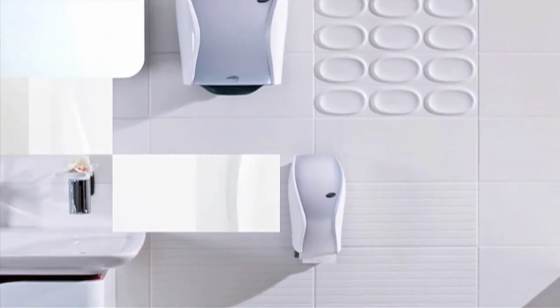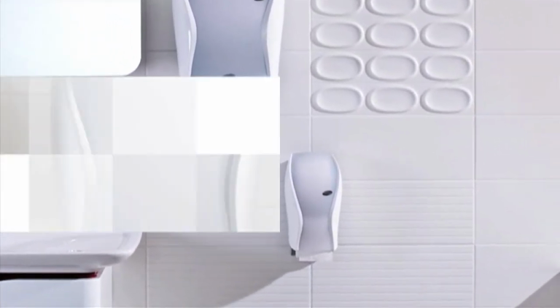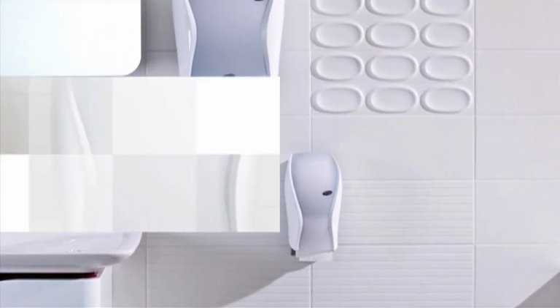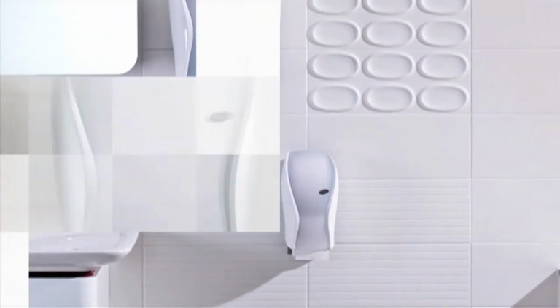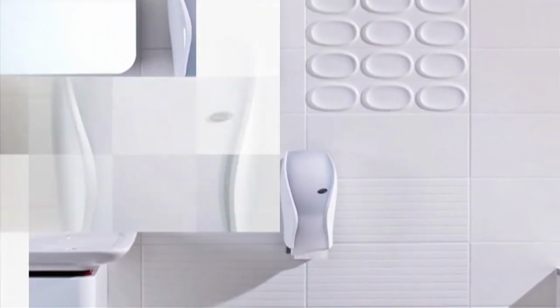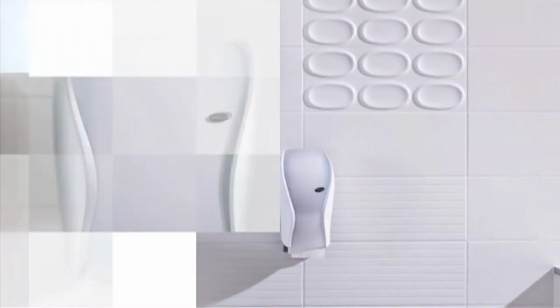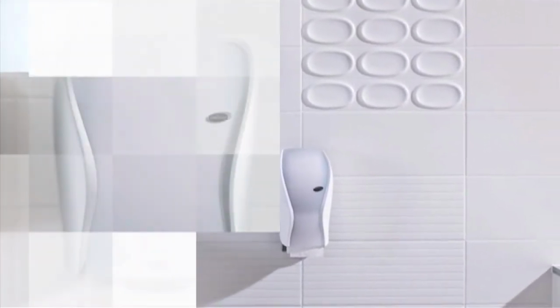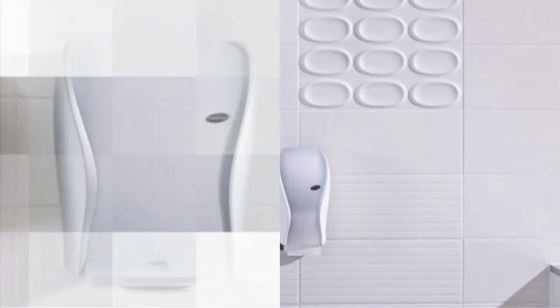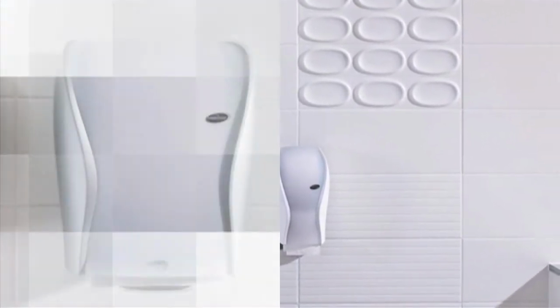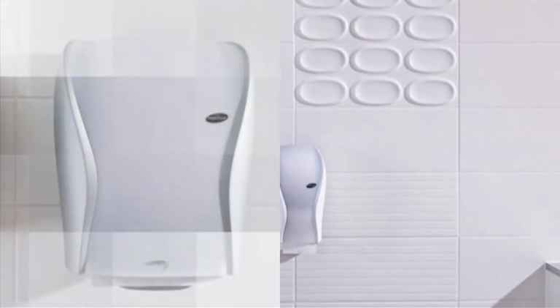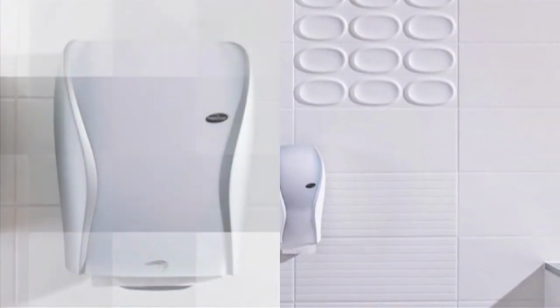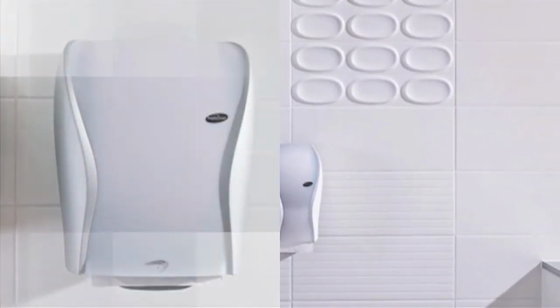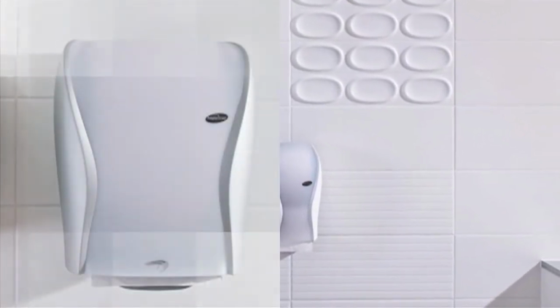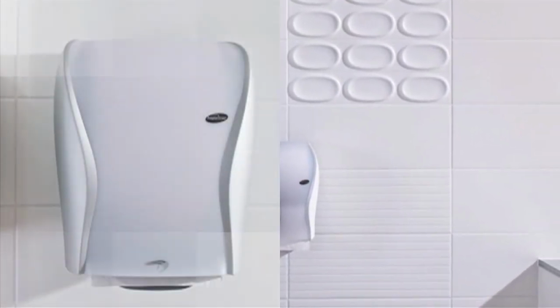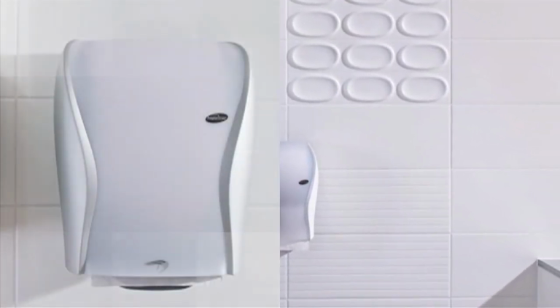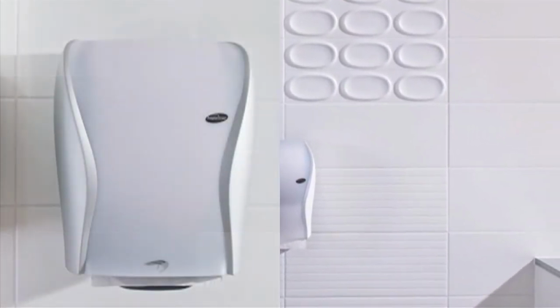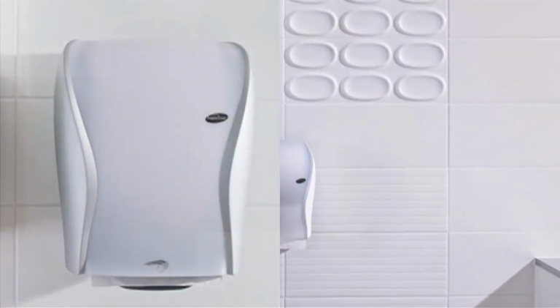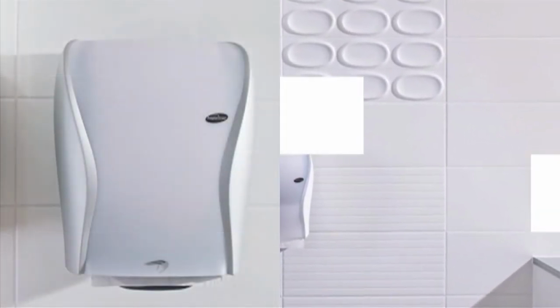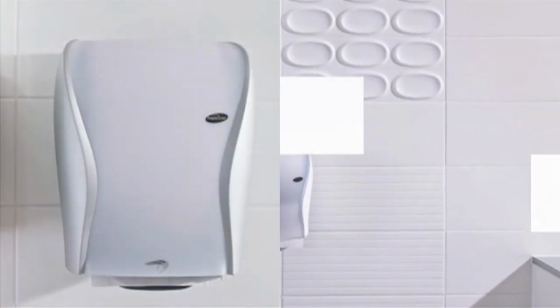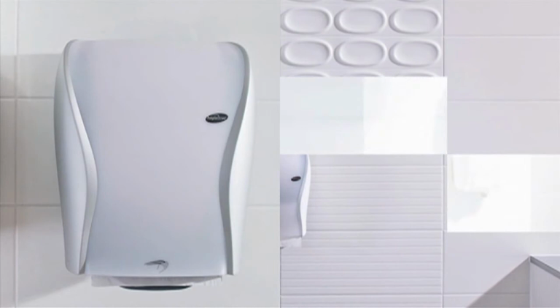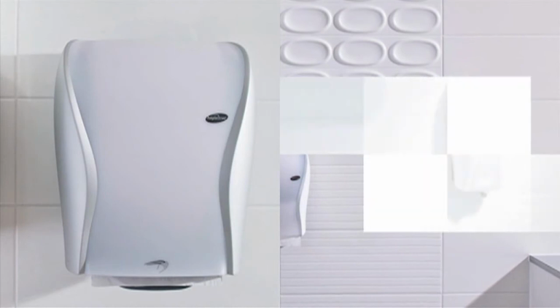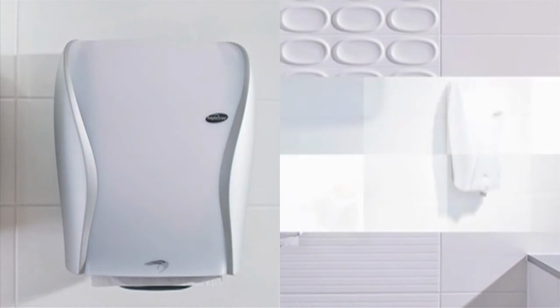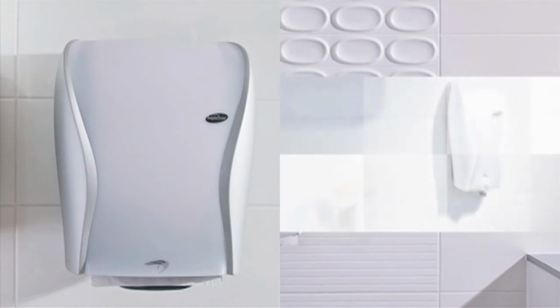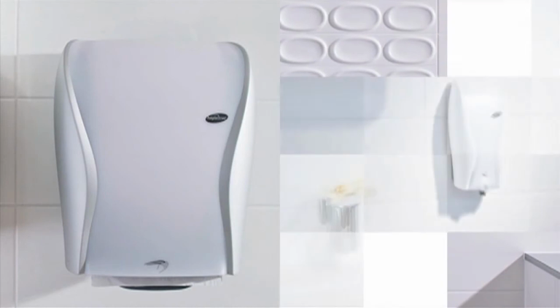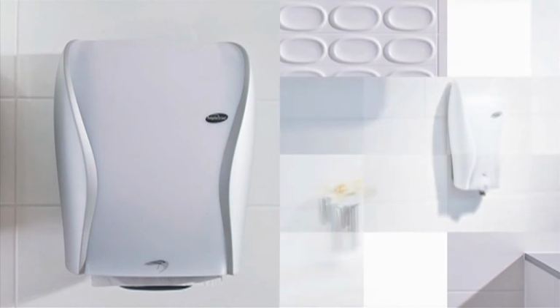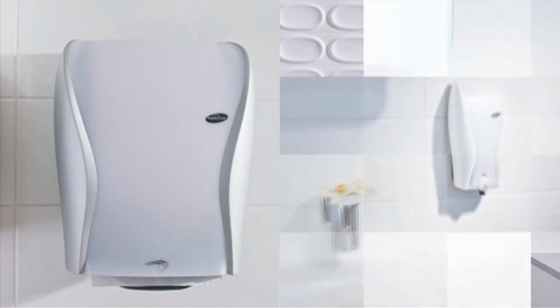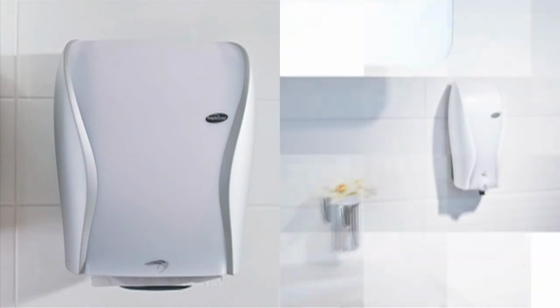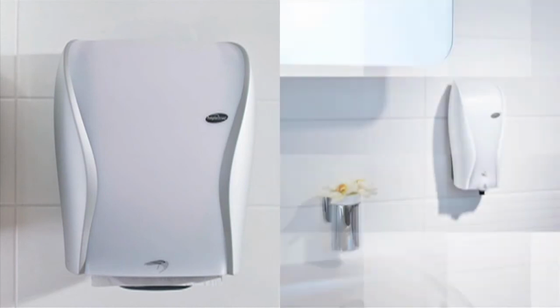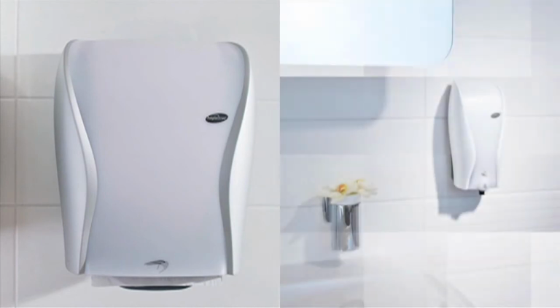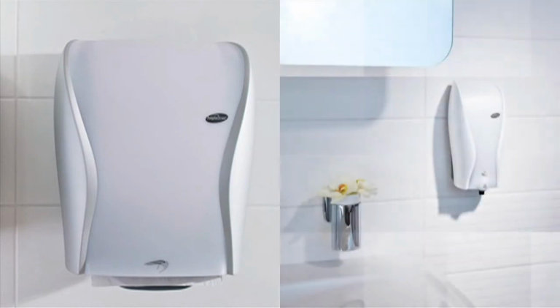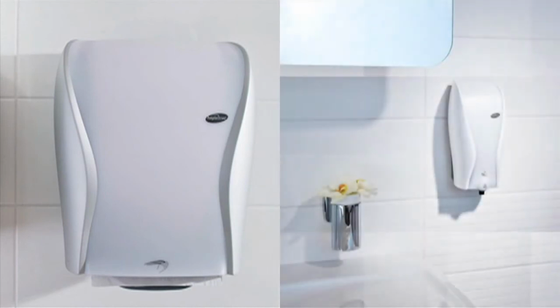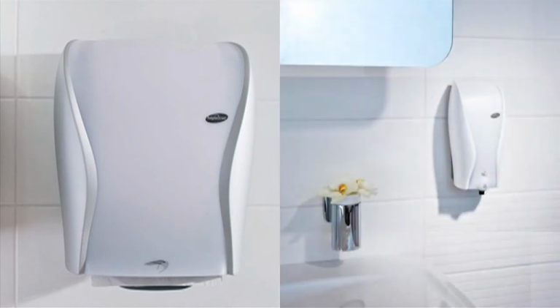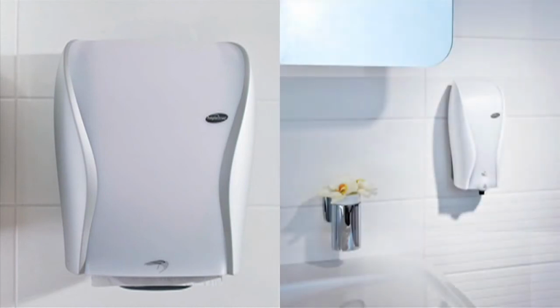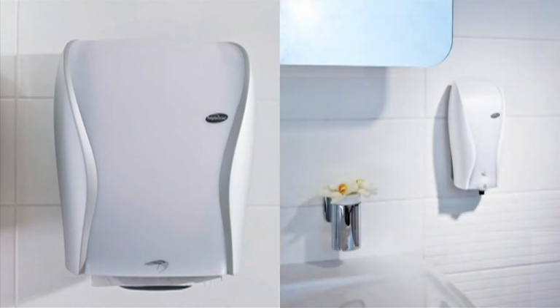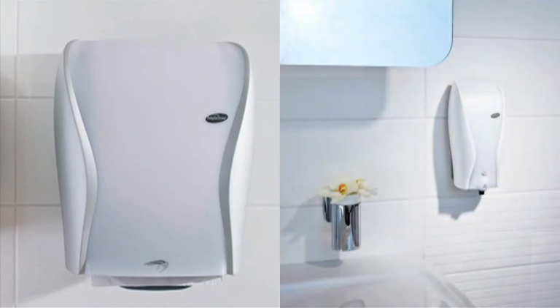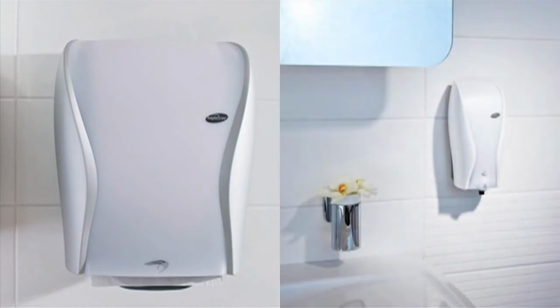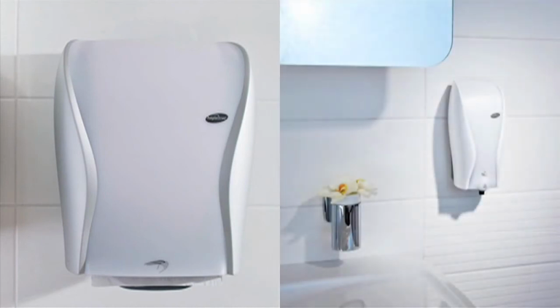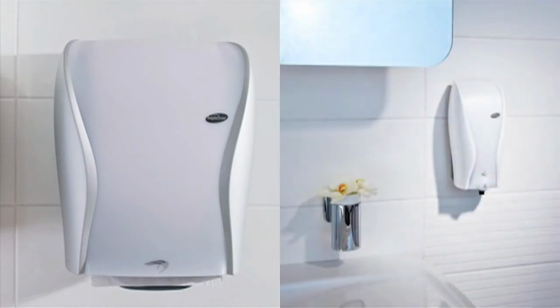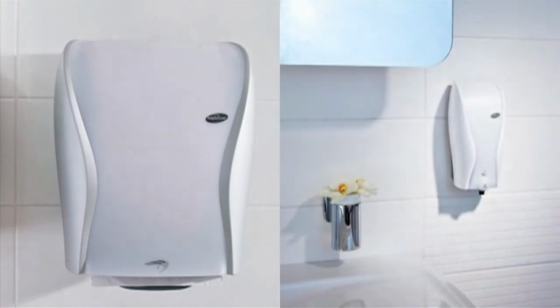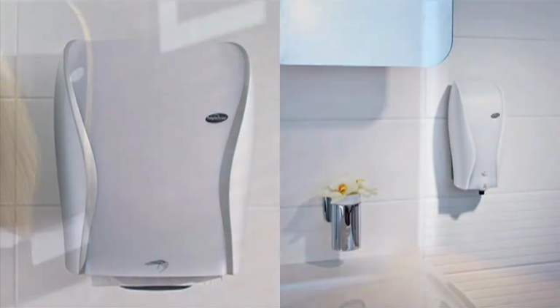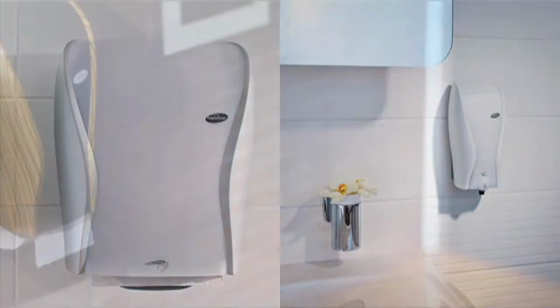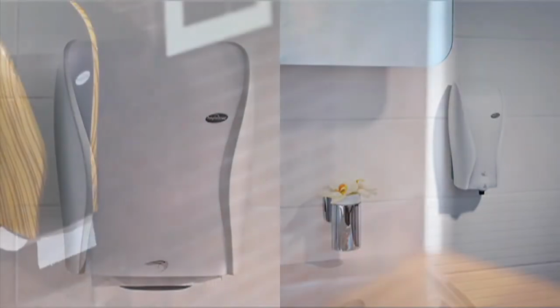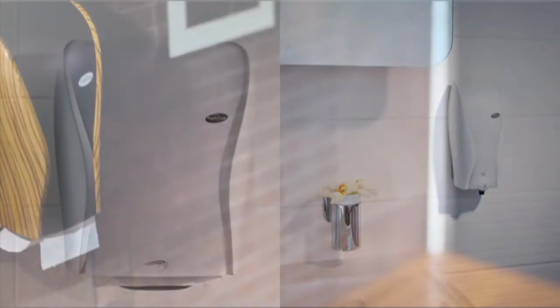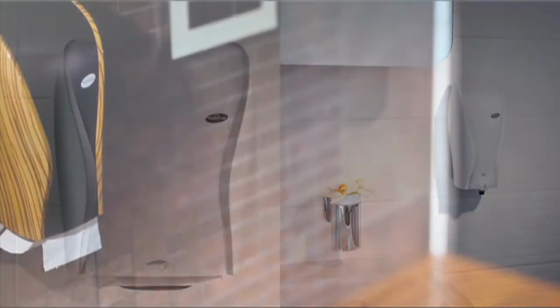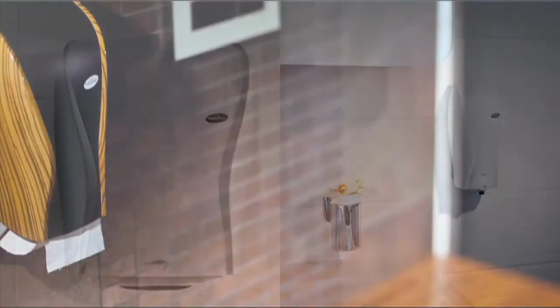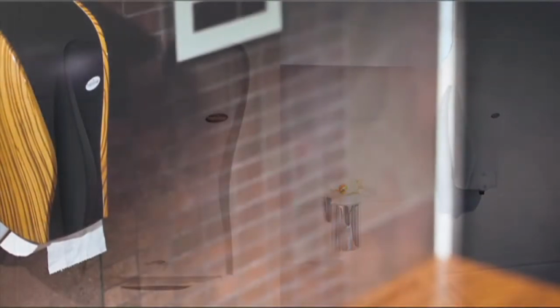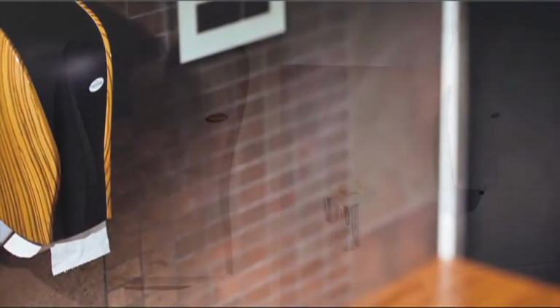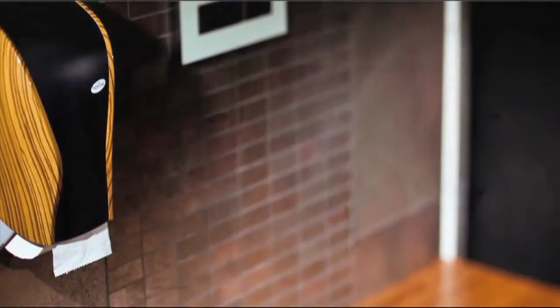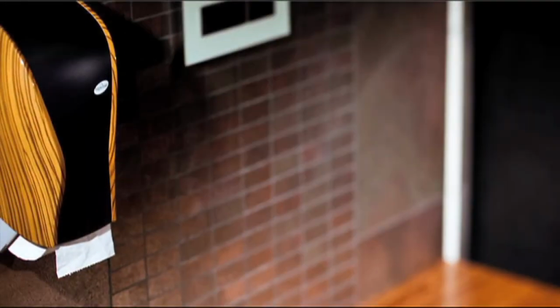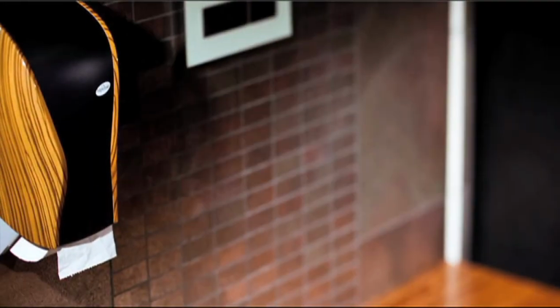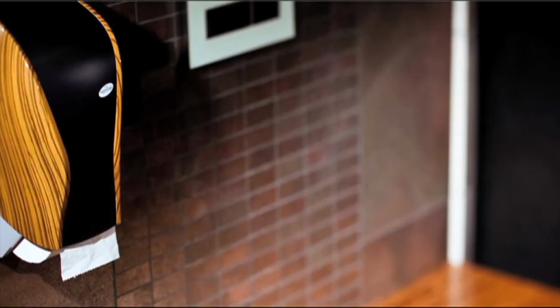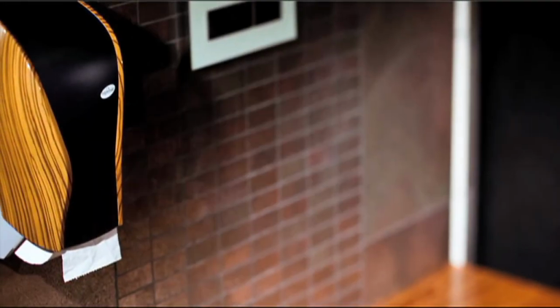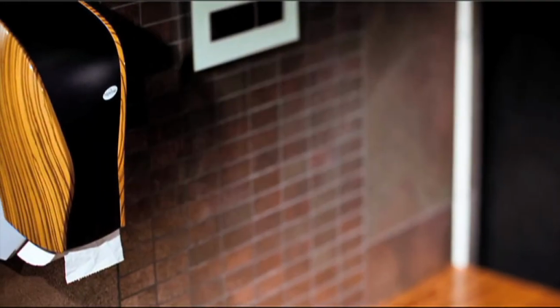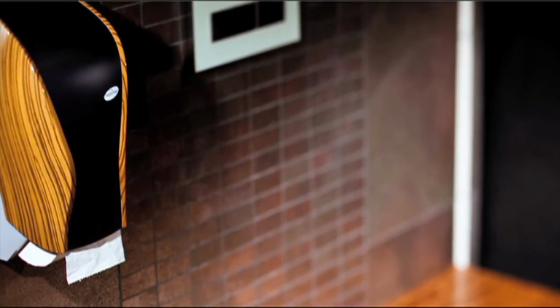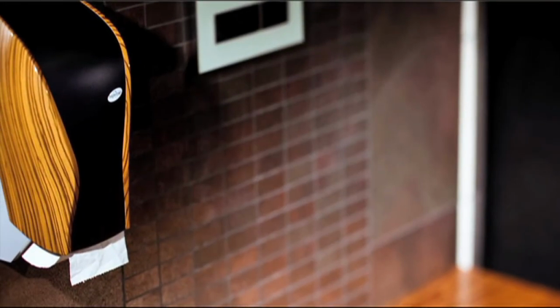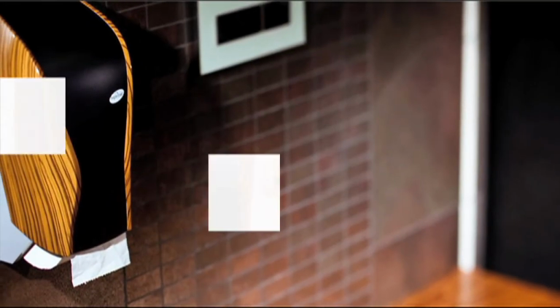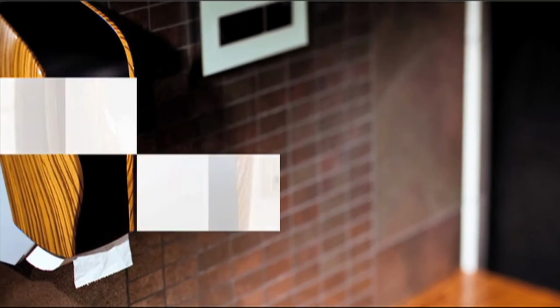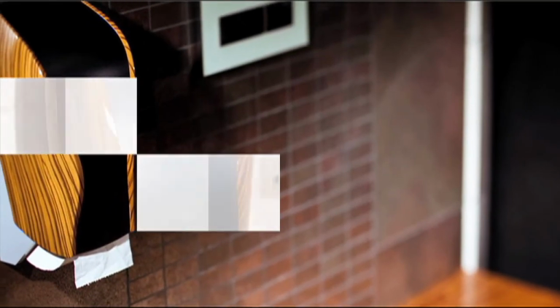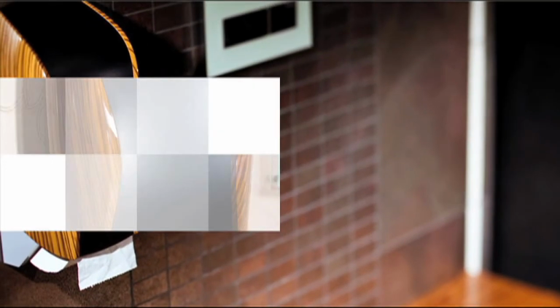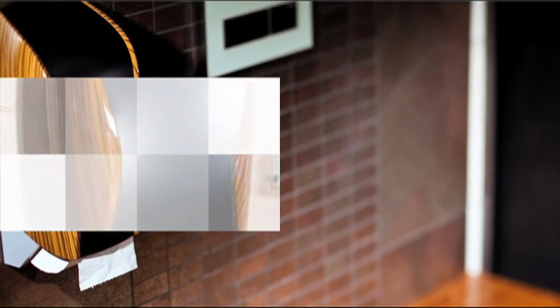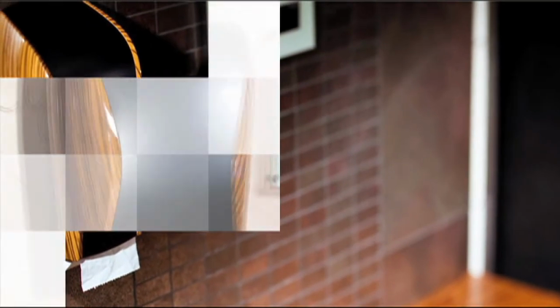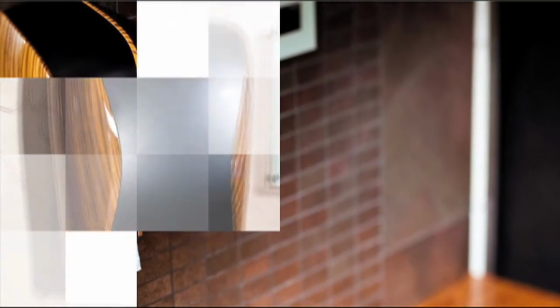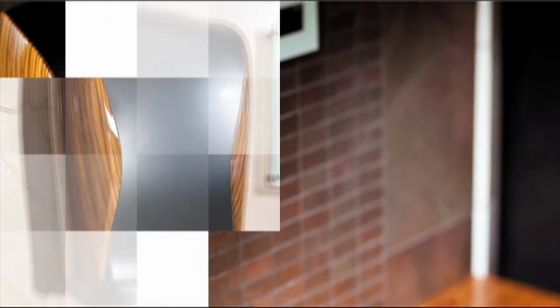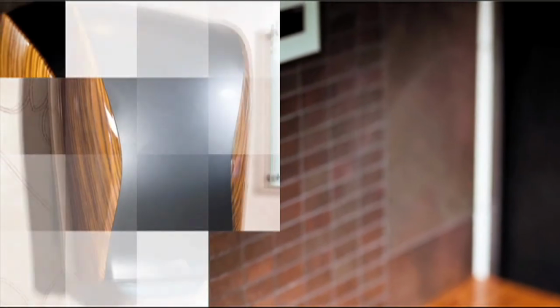The new Xibu Sense Towel is available in different looks to fit perfectly in any washroom.